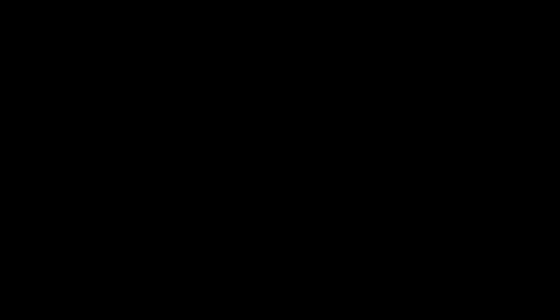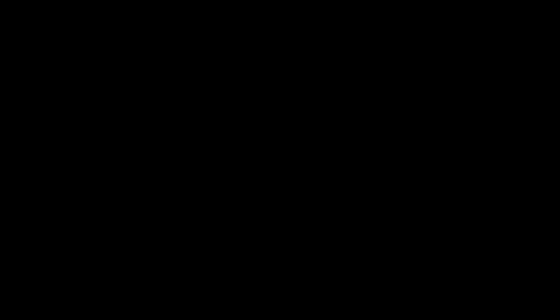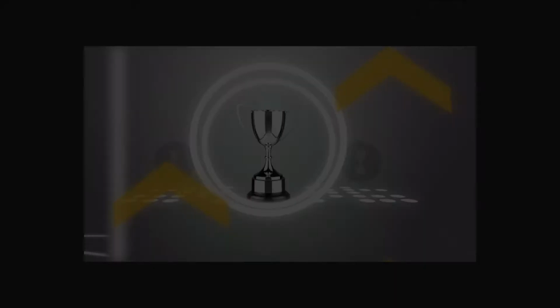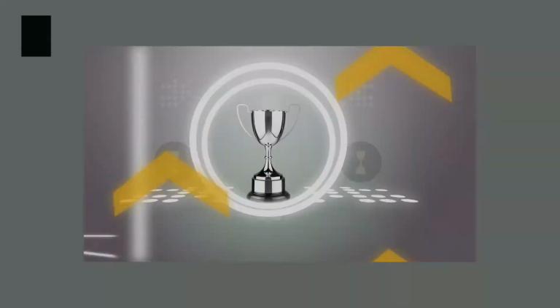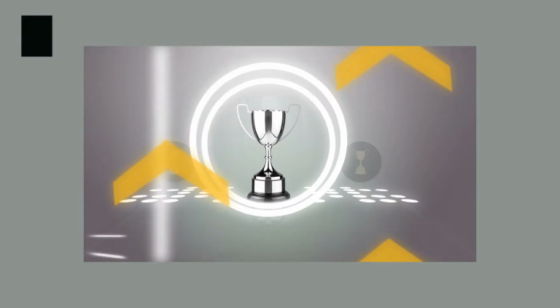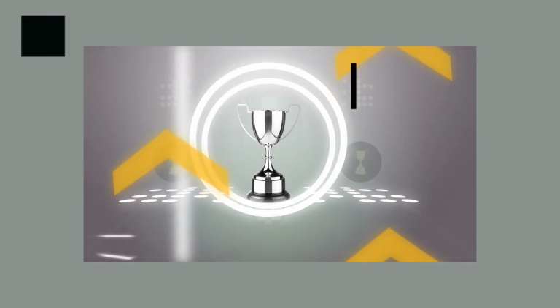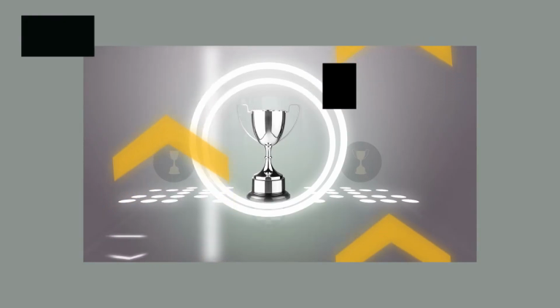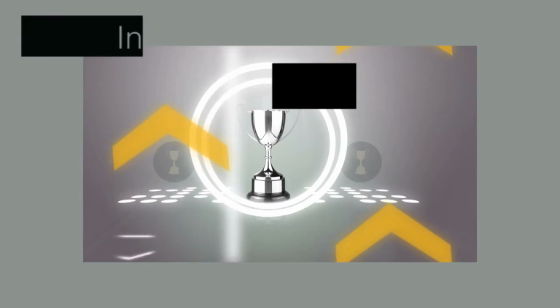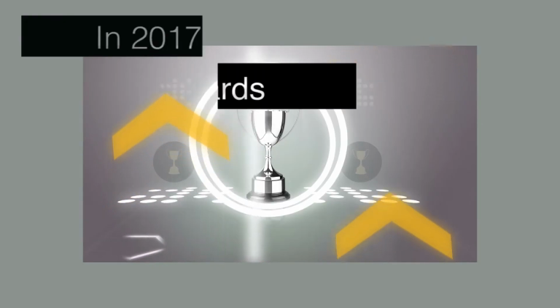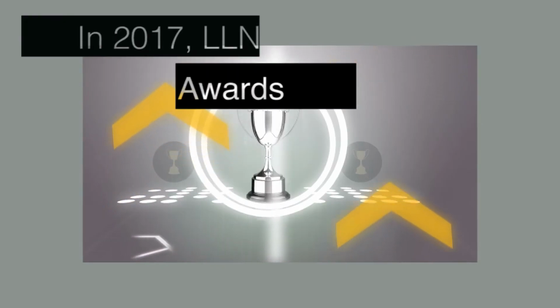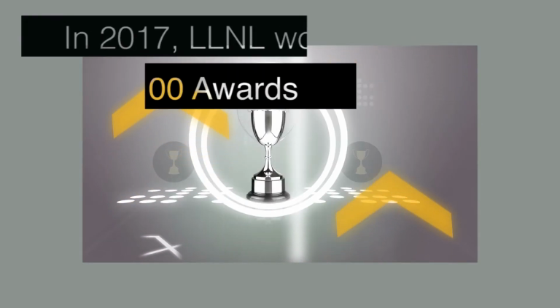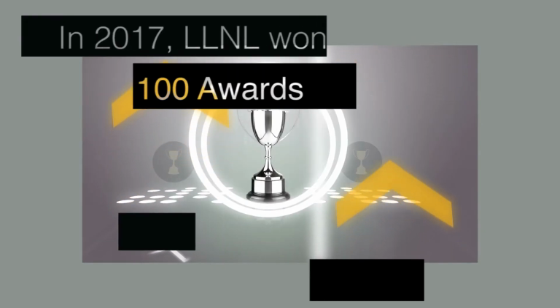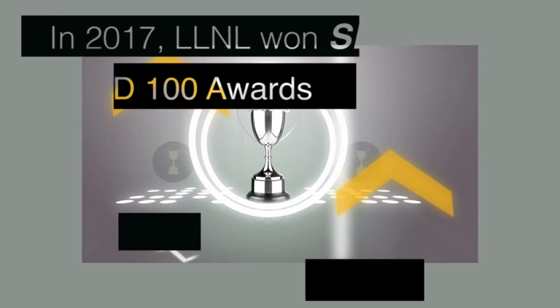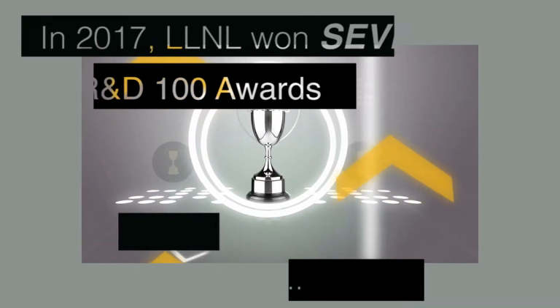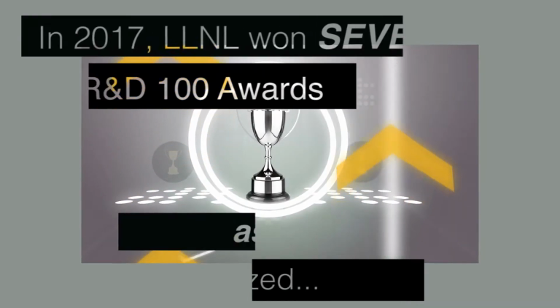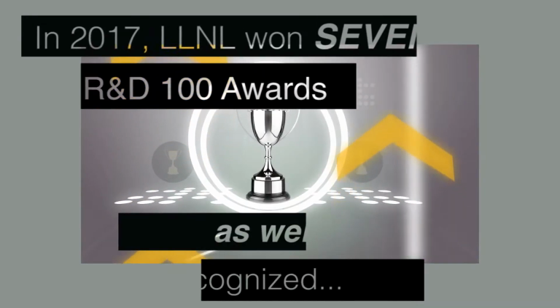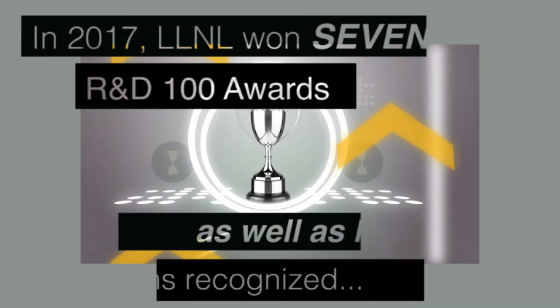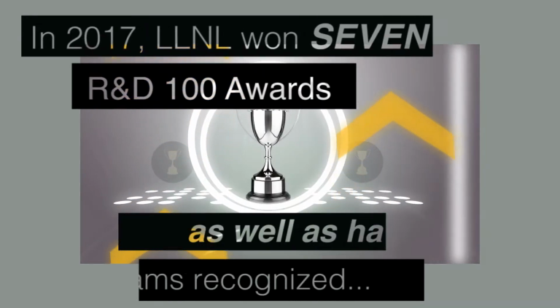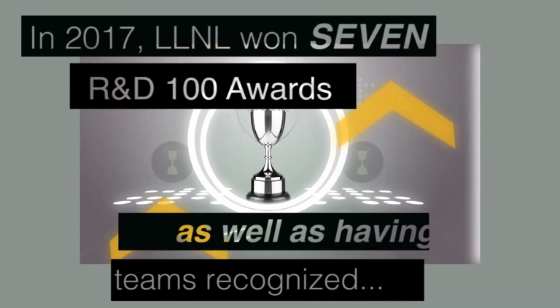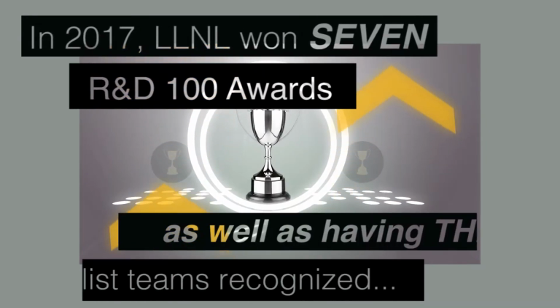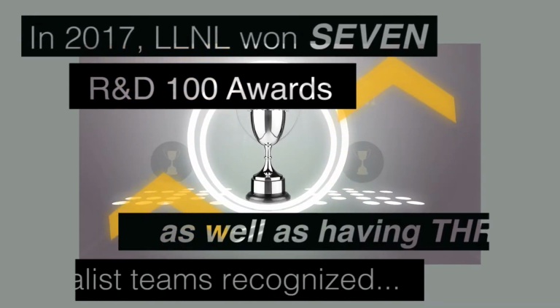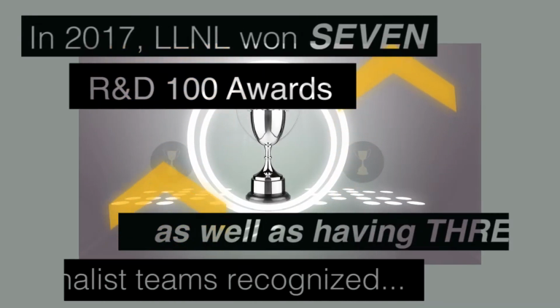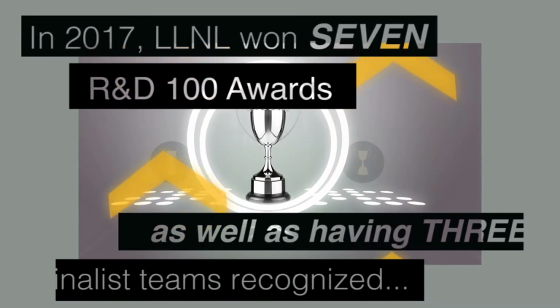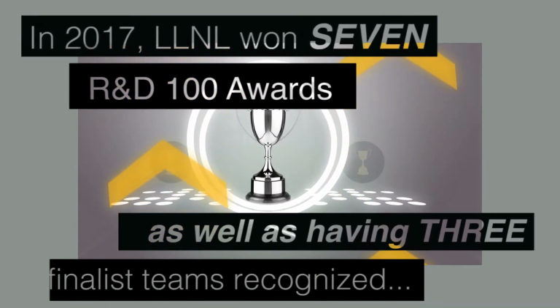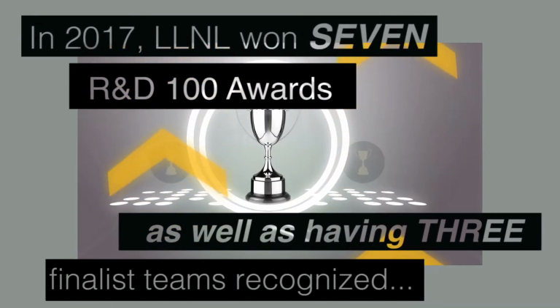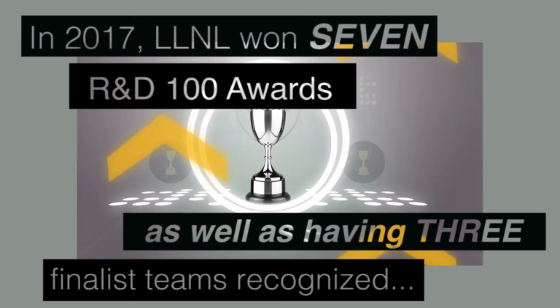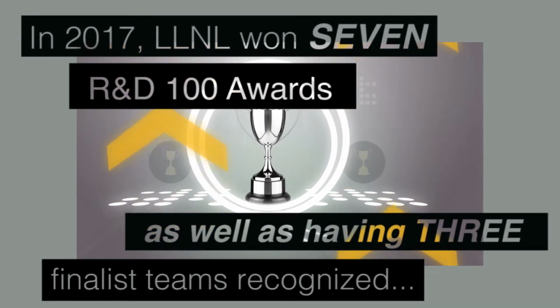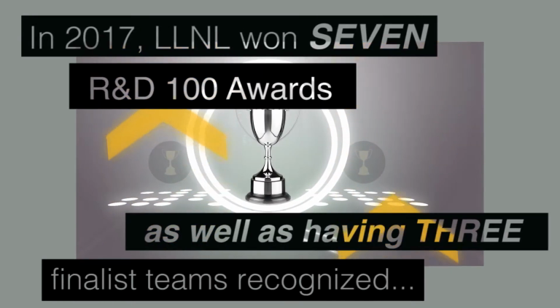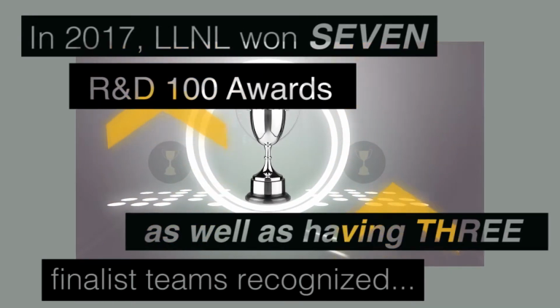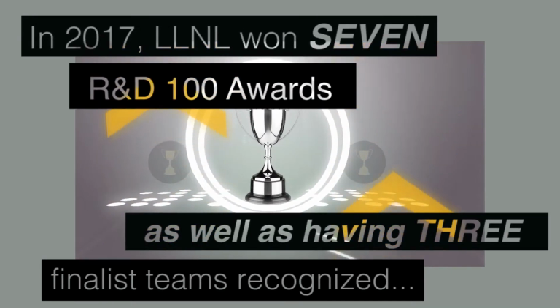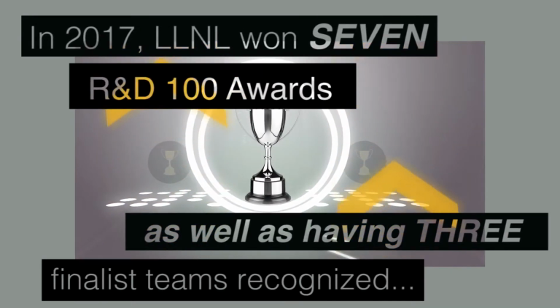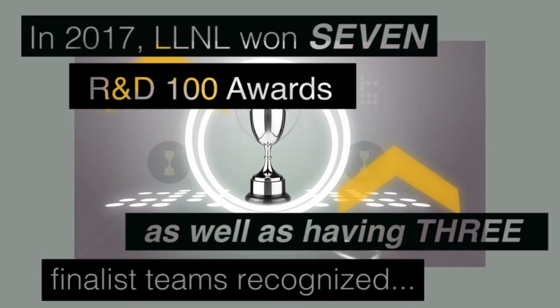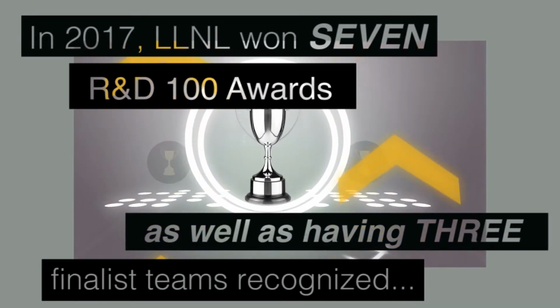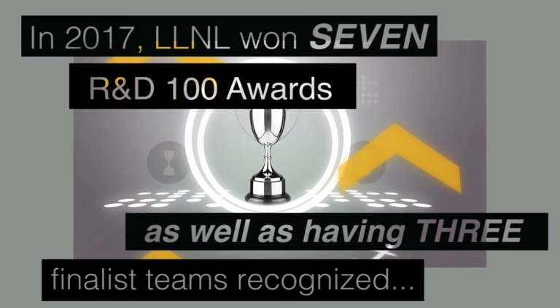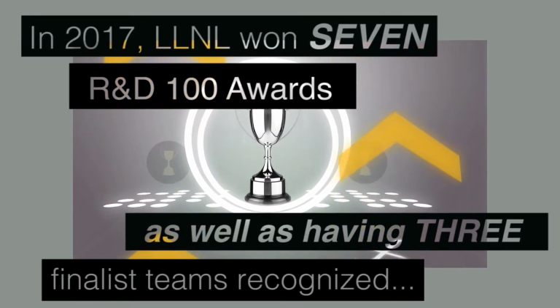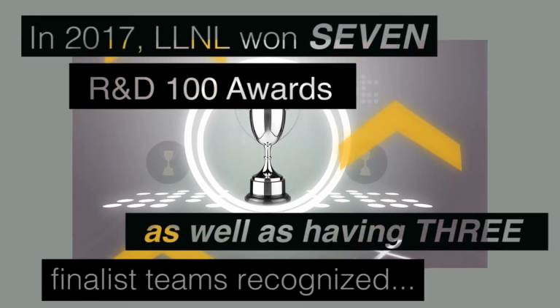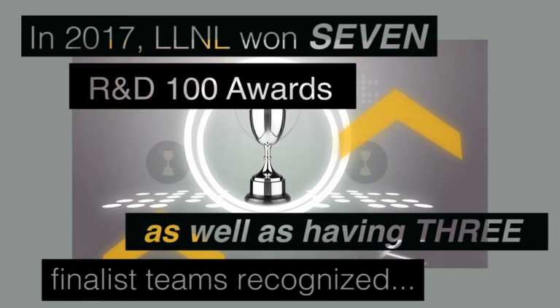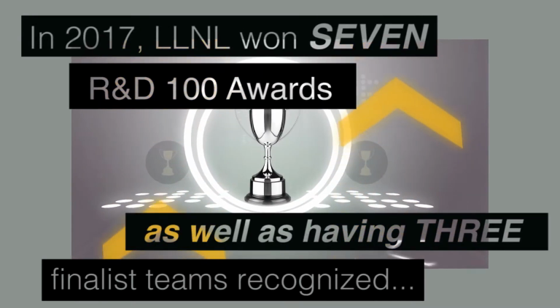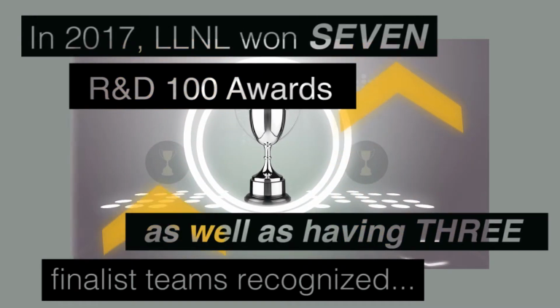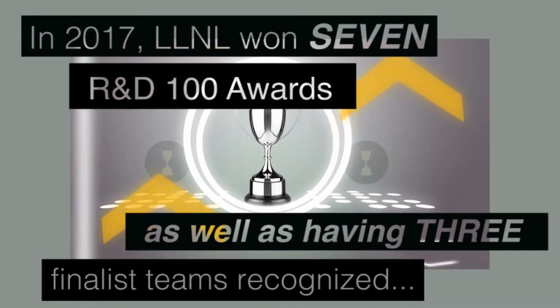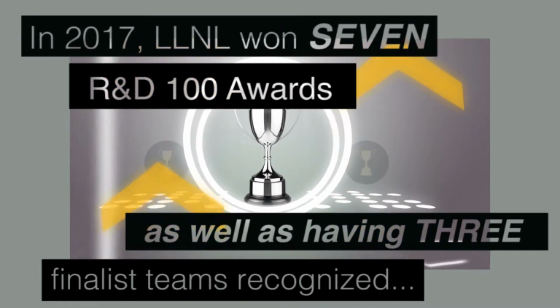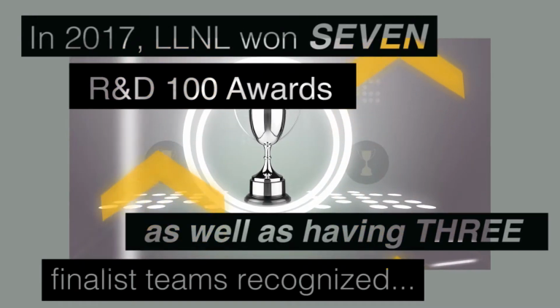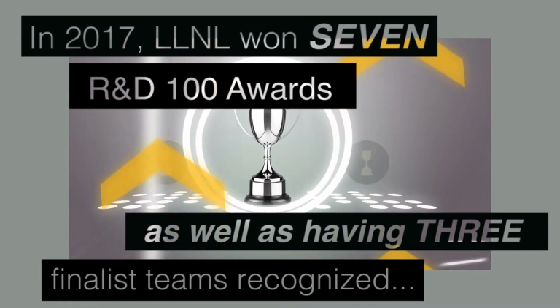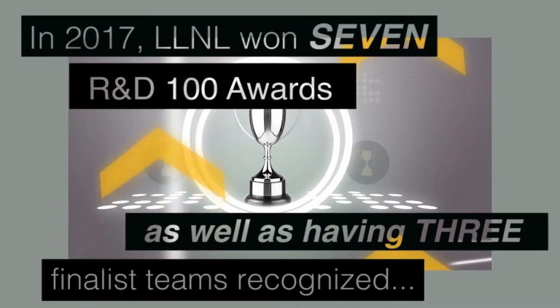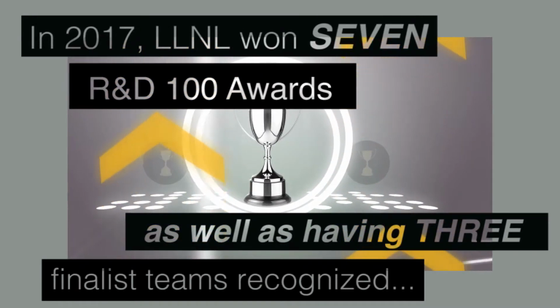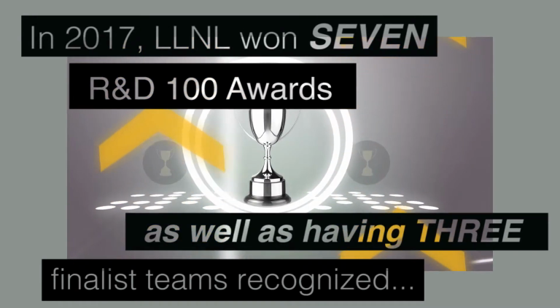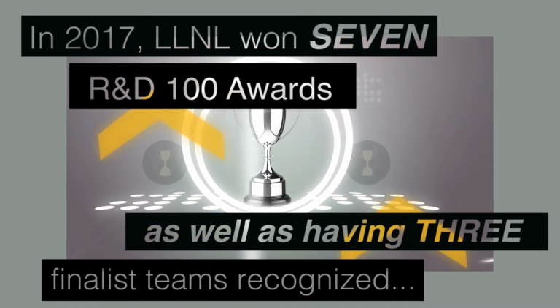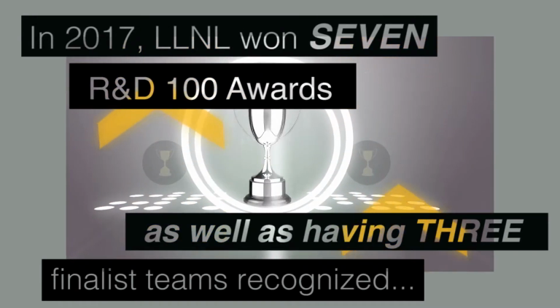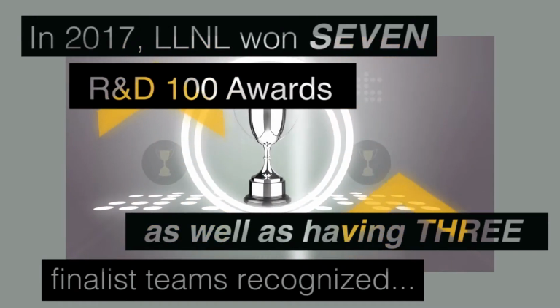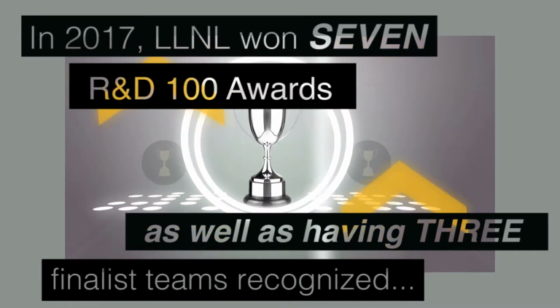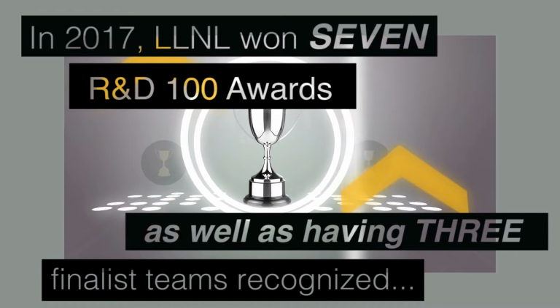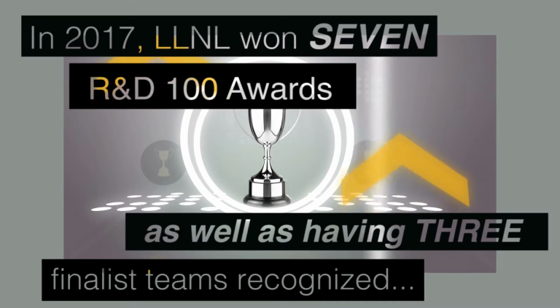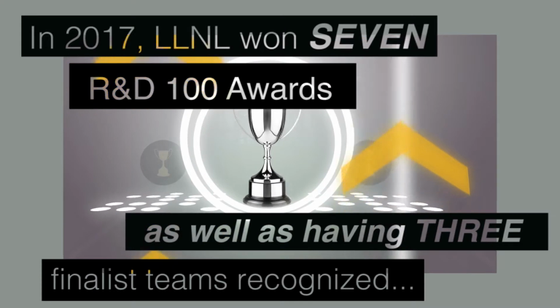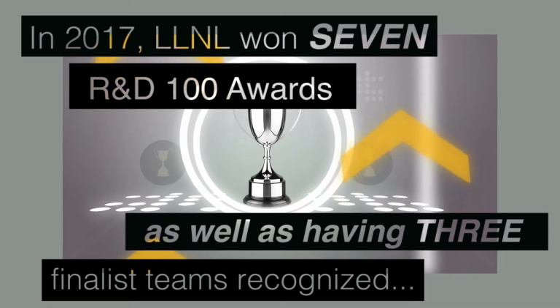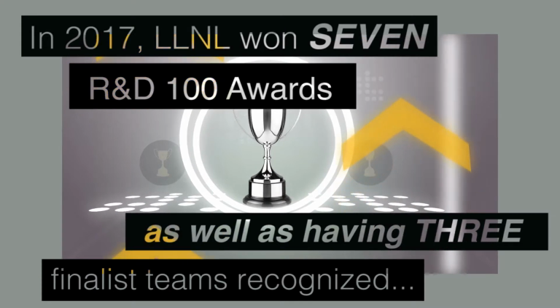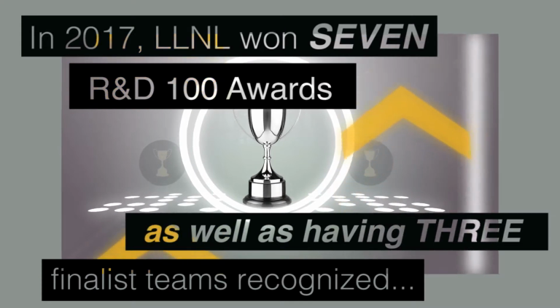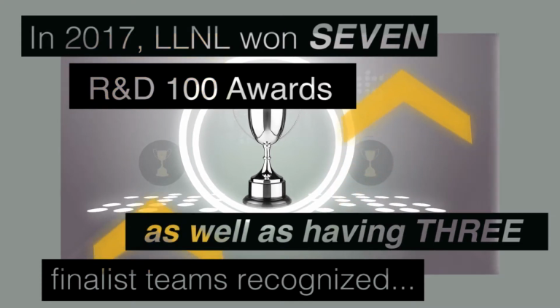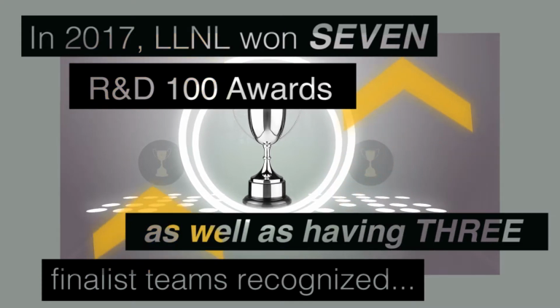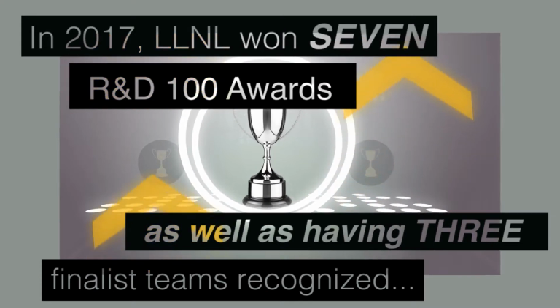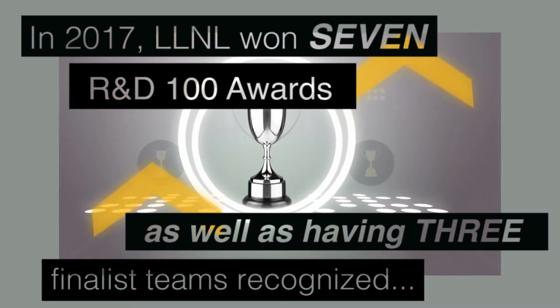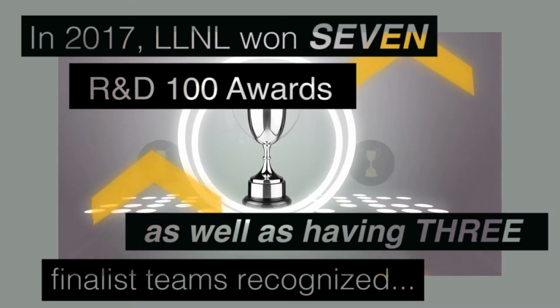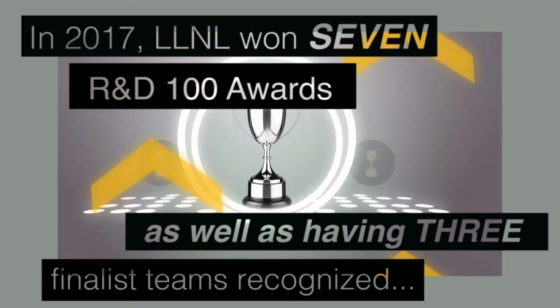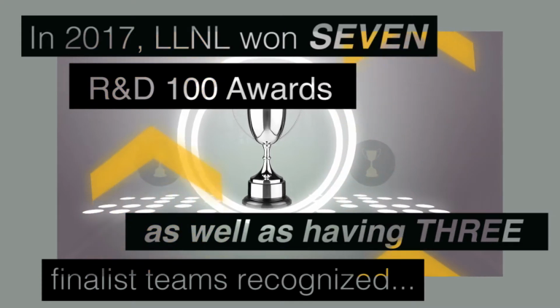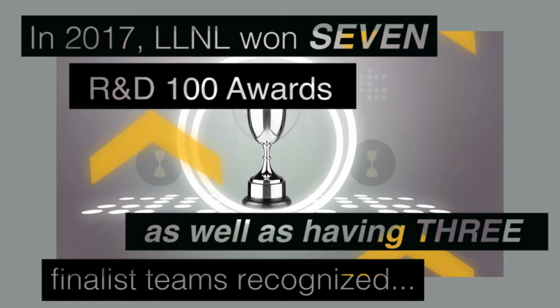In 2017, LLNL won seven R&D 100 awards, as well as having three finalist teams recognized.